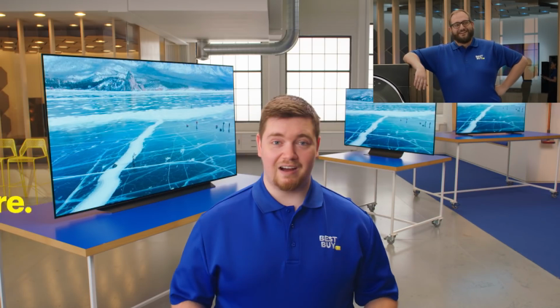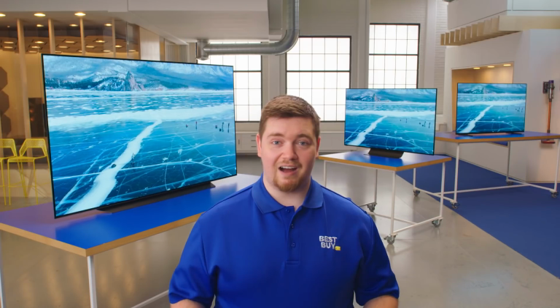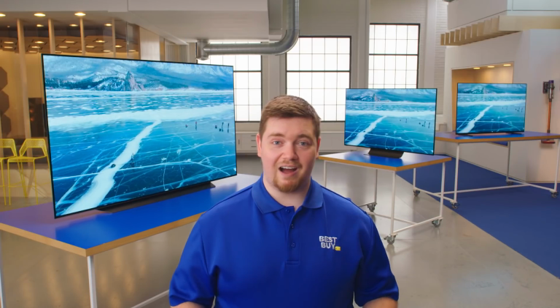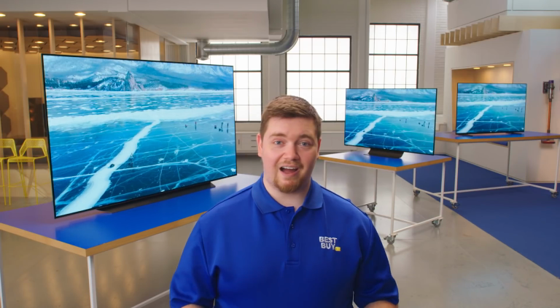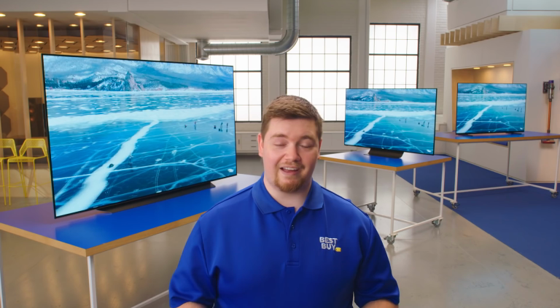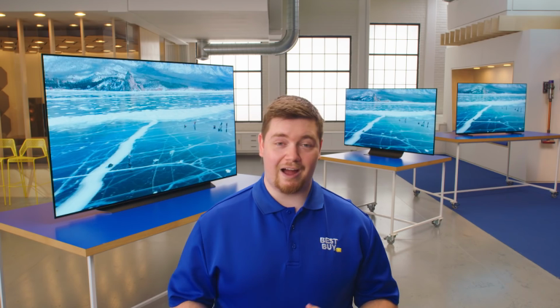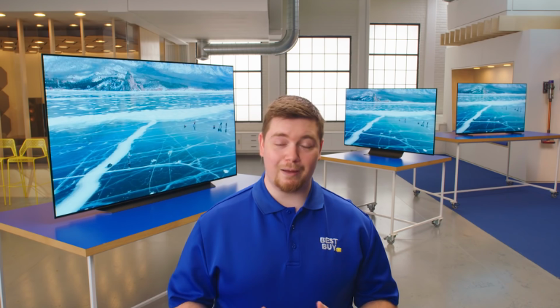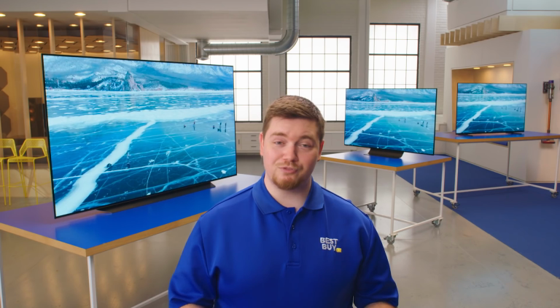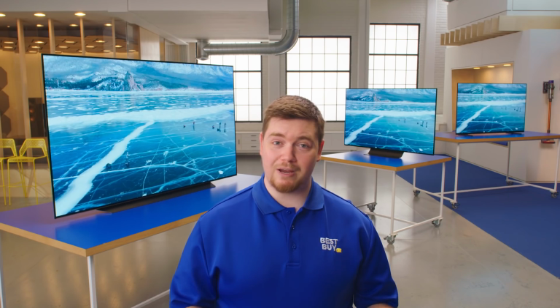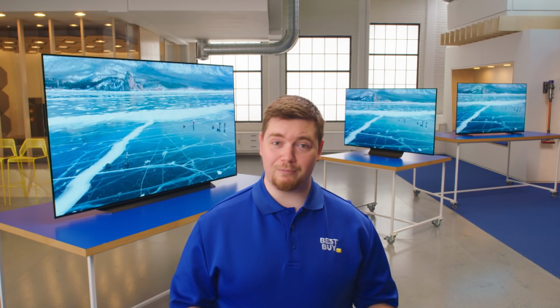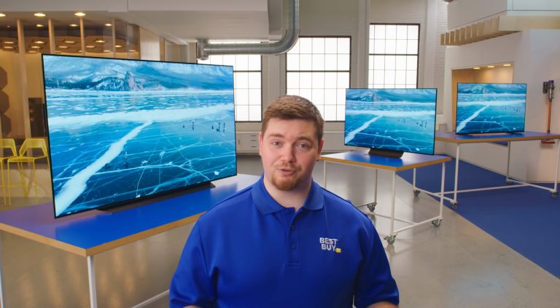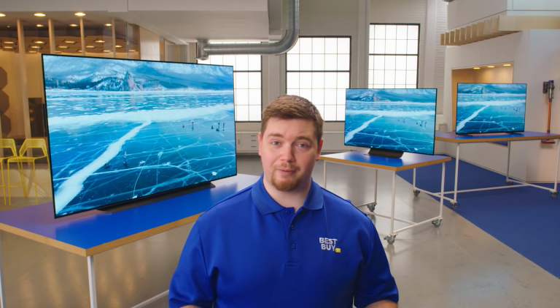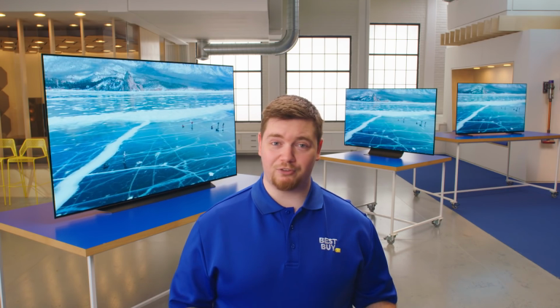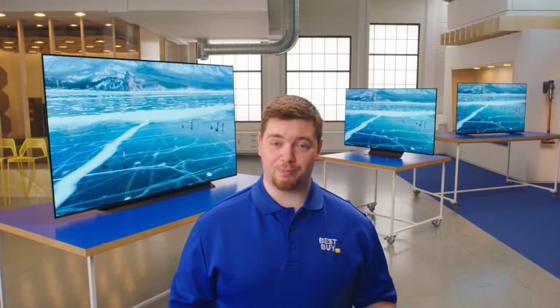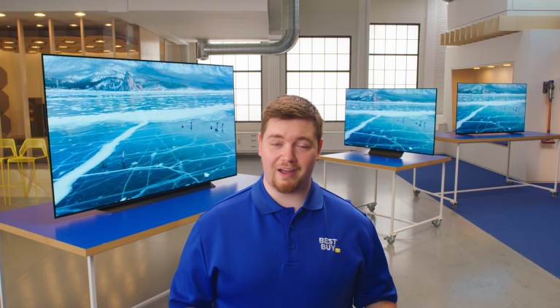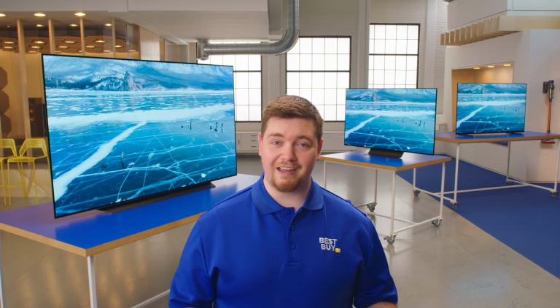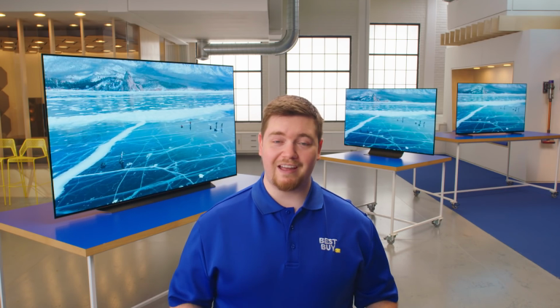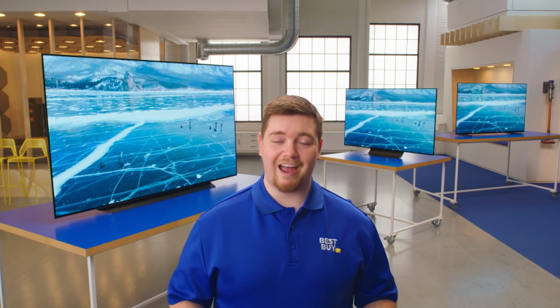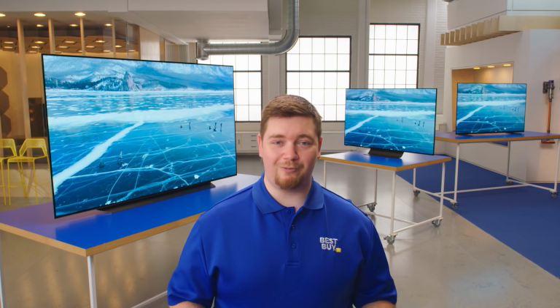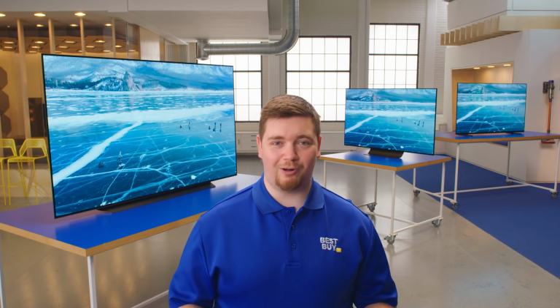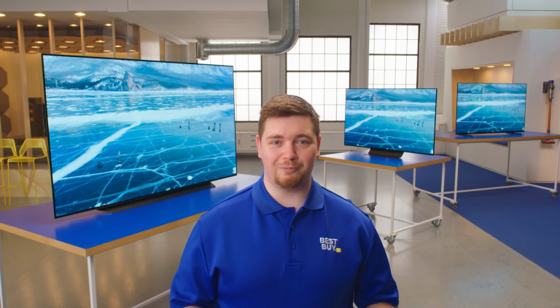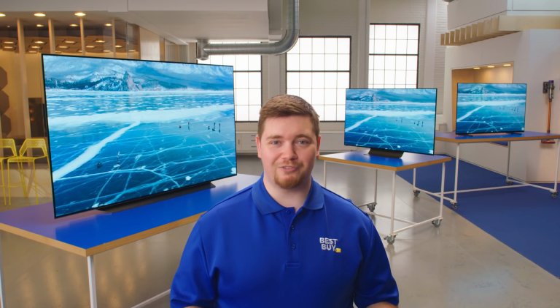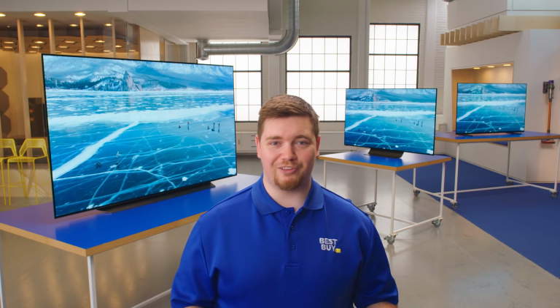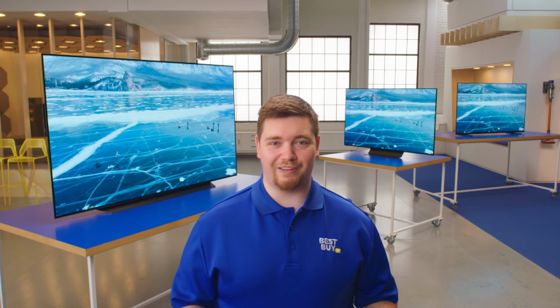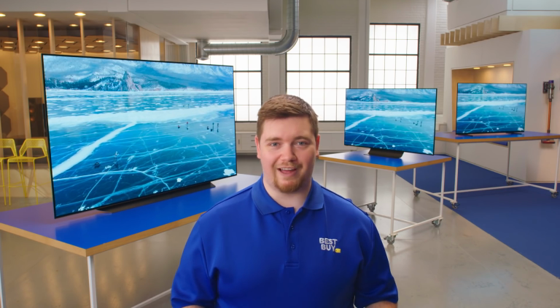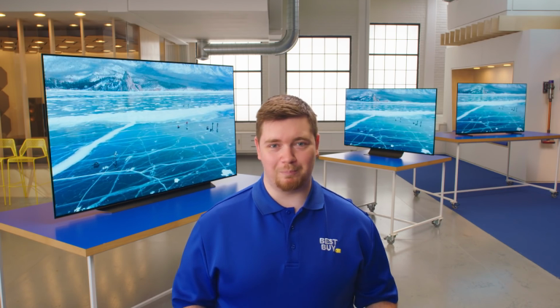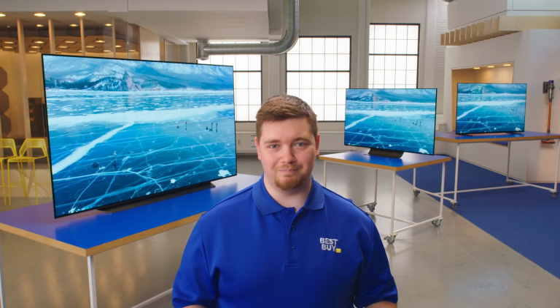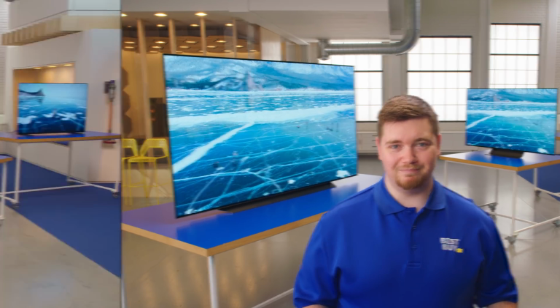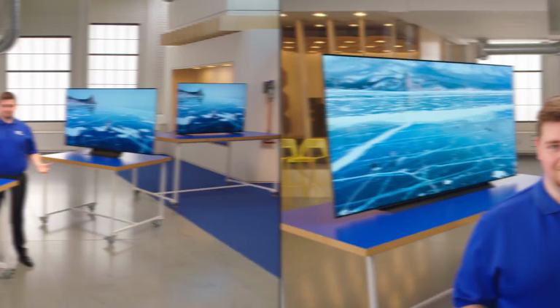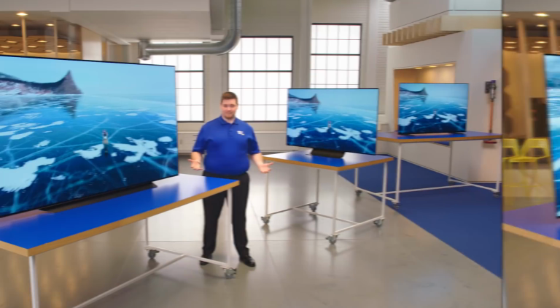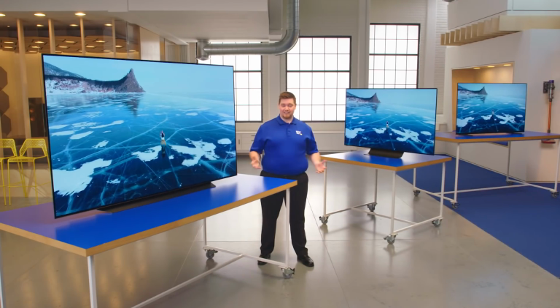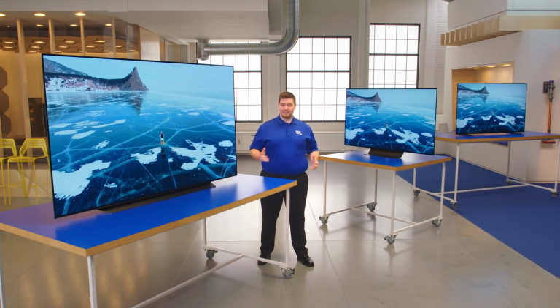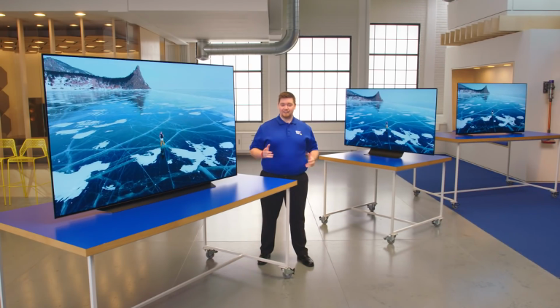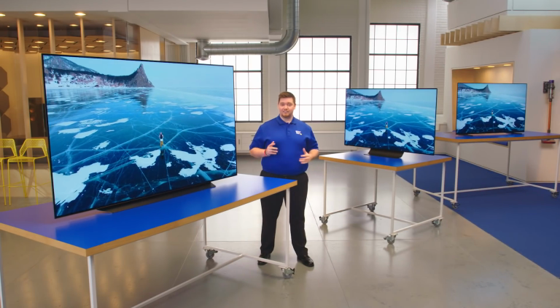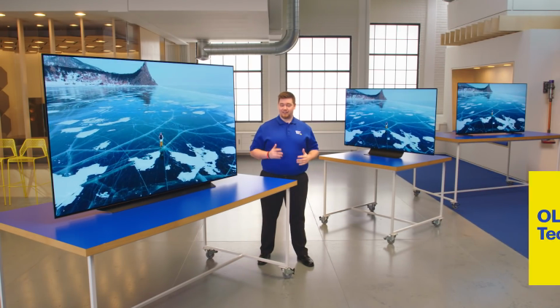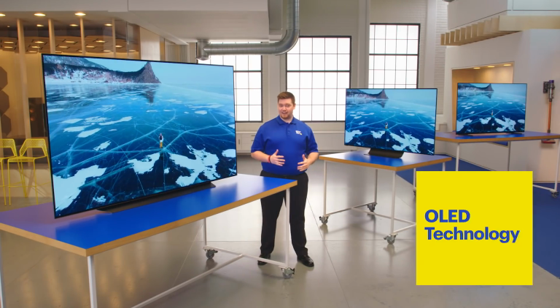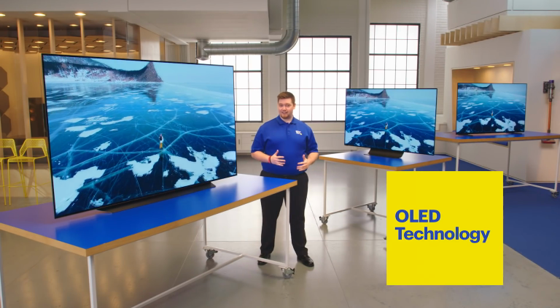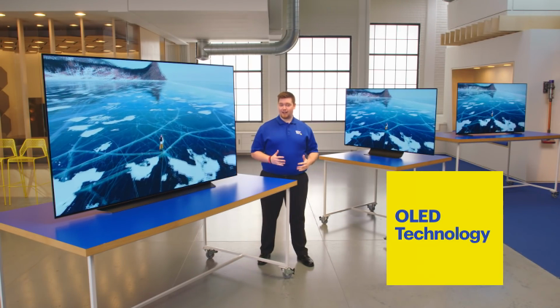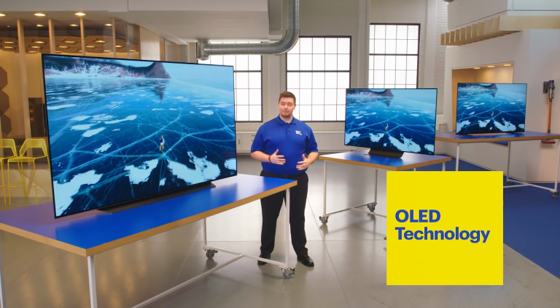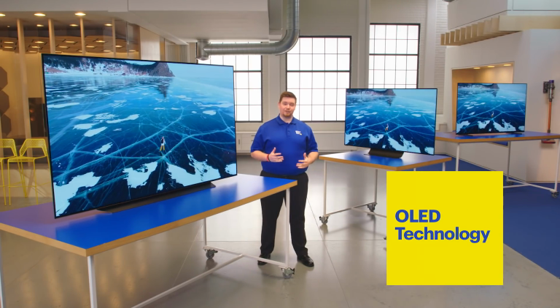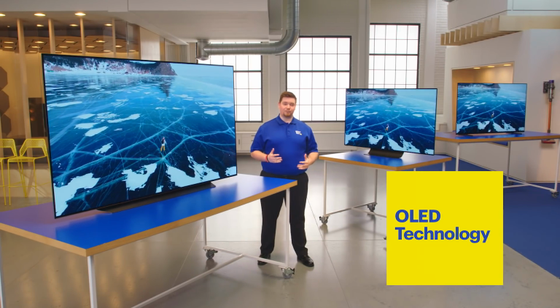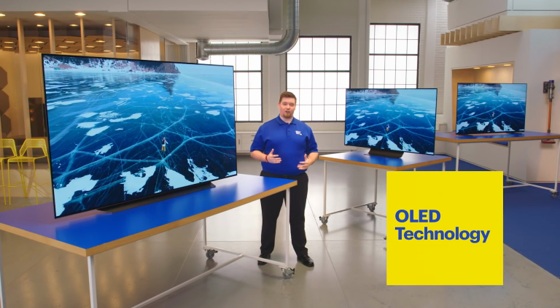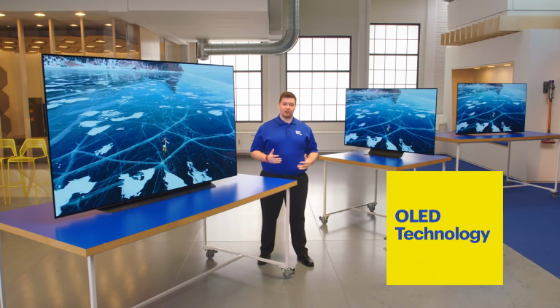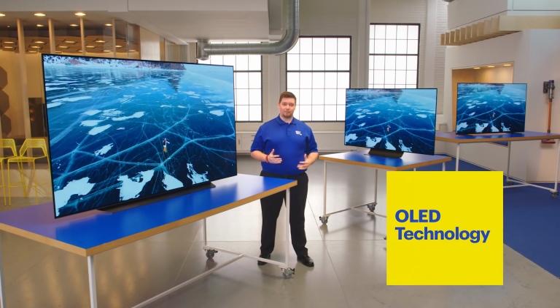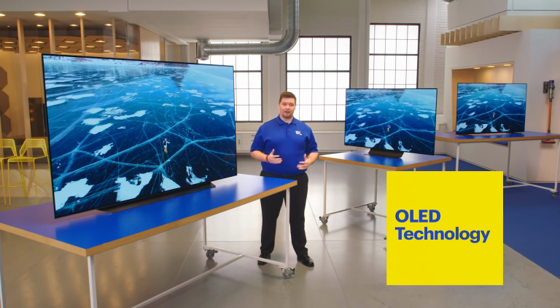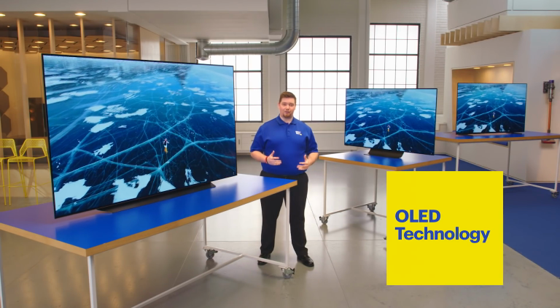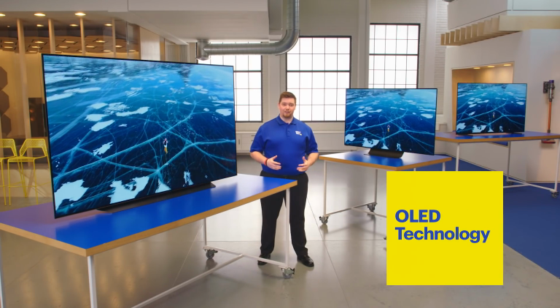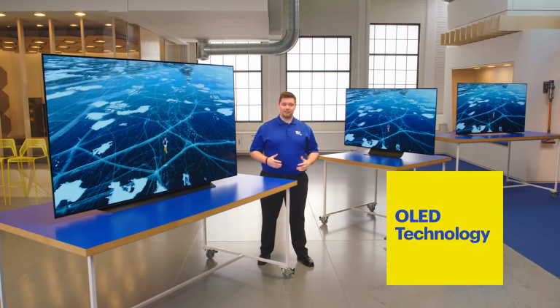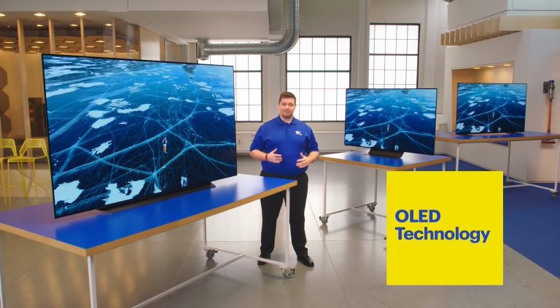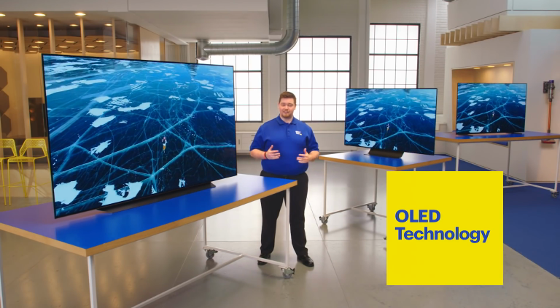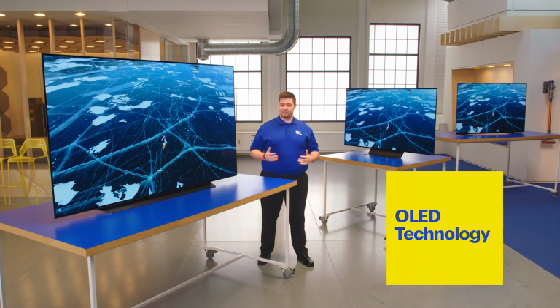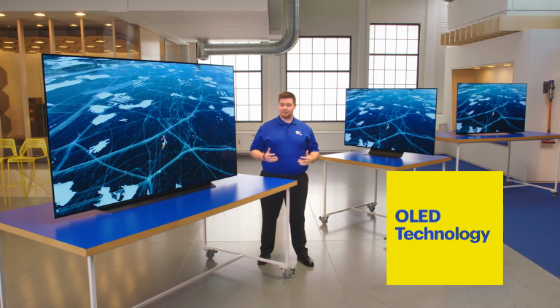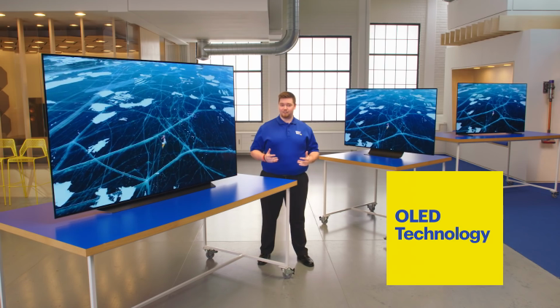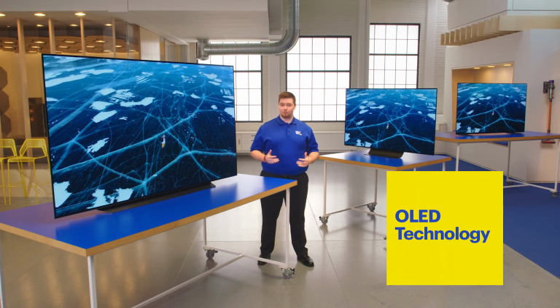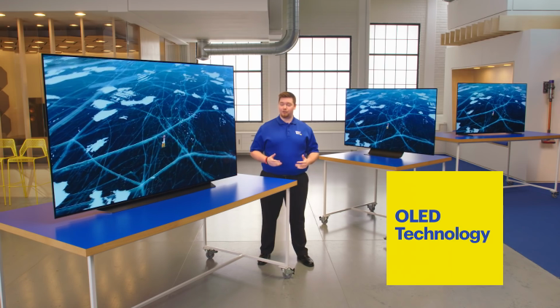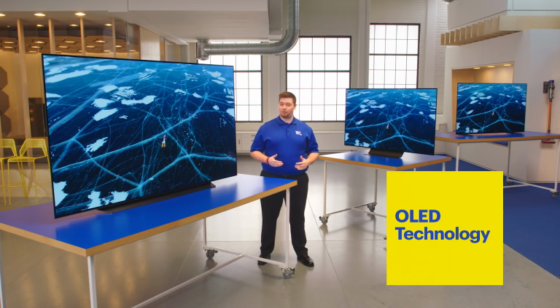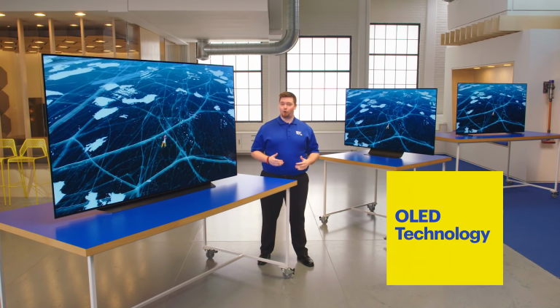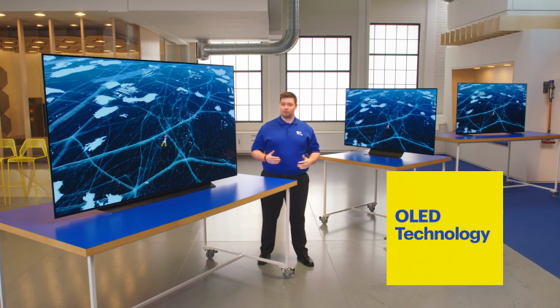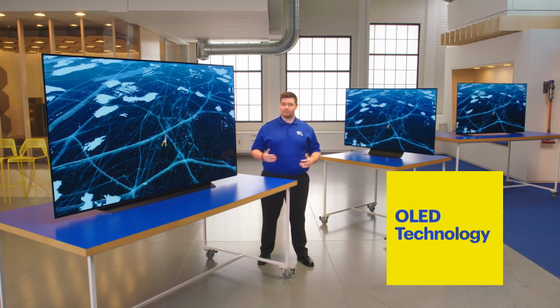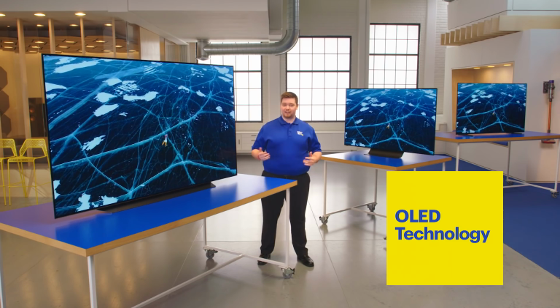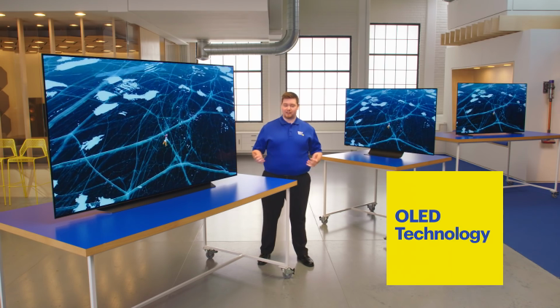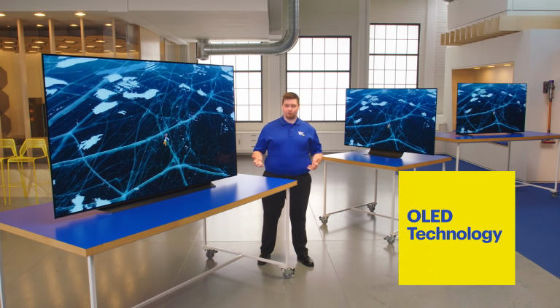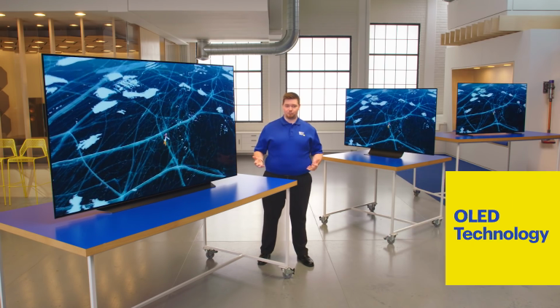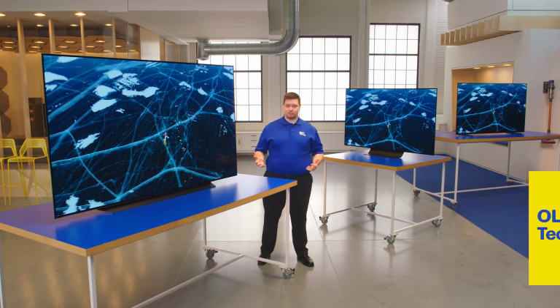Hi, I'm James from Best Buy, and welcome to The Lab. Today, I'm here to talk about TVs with OLED technology.